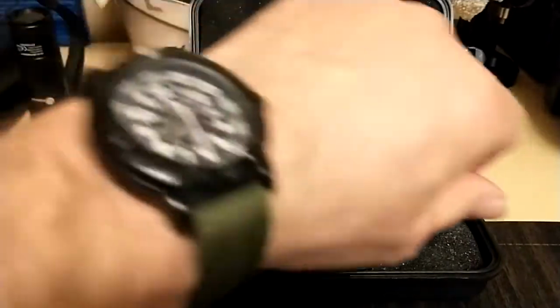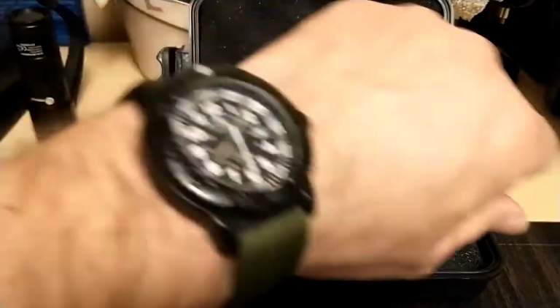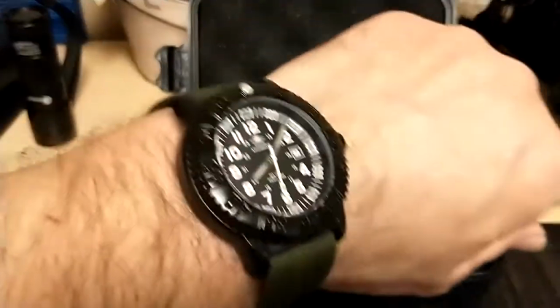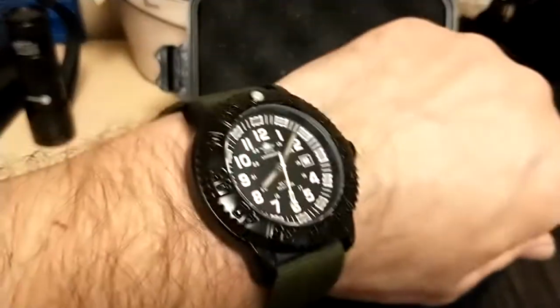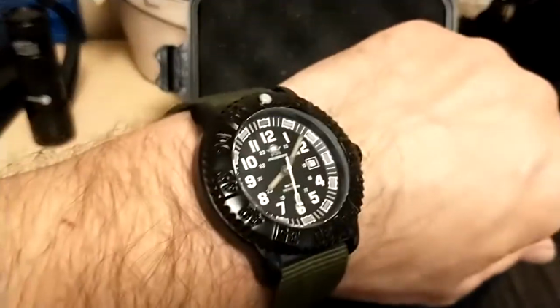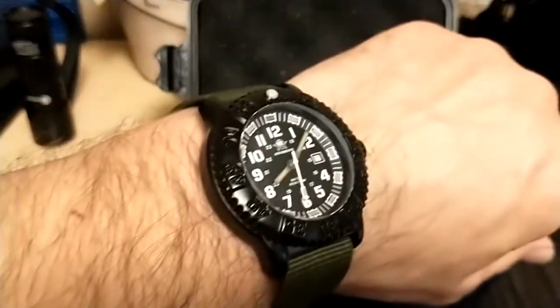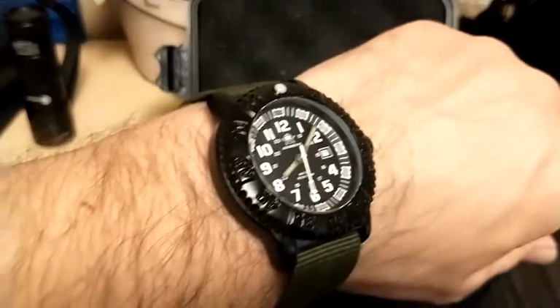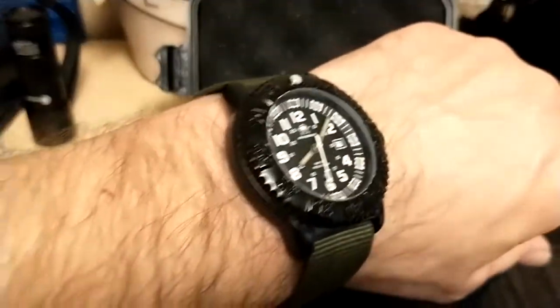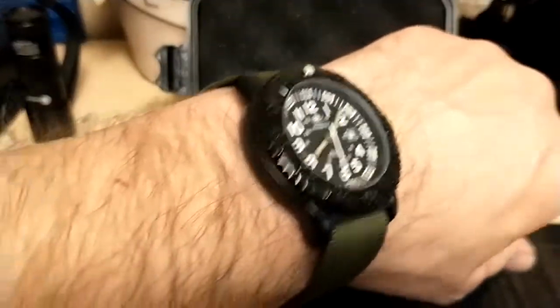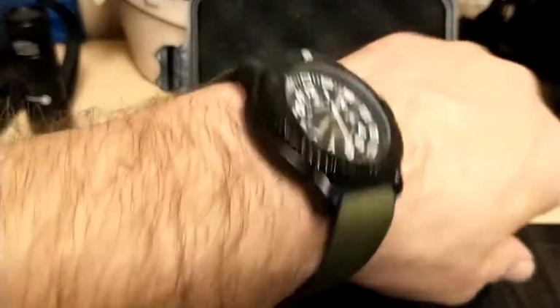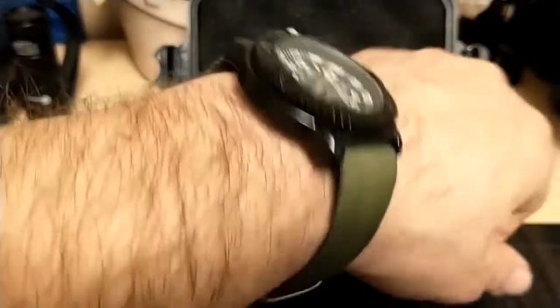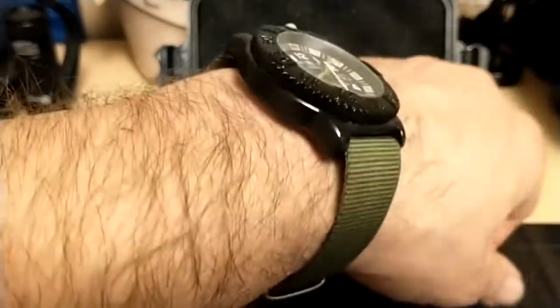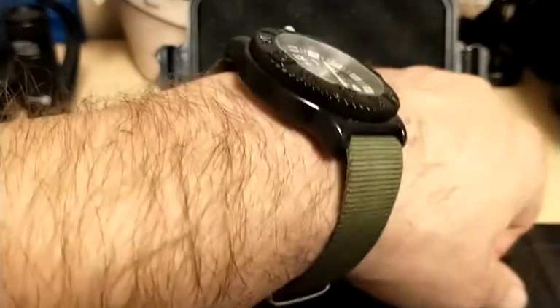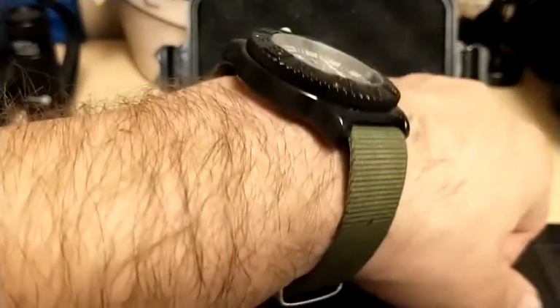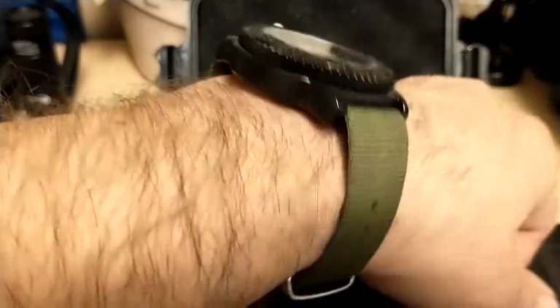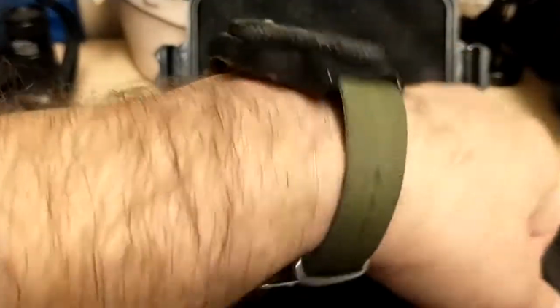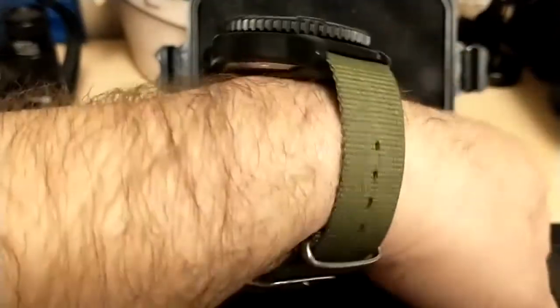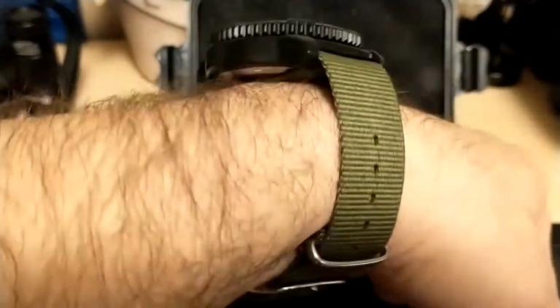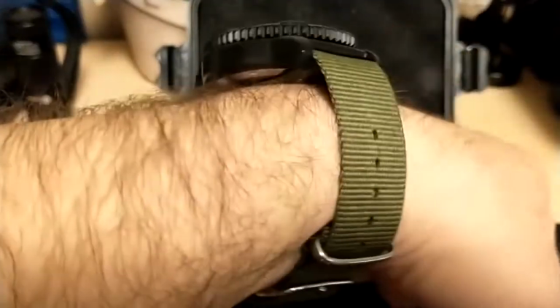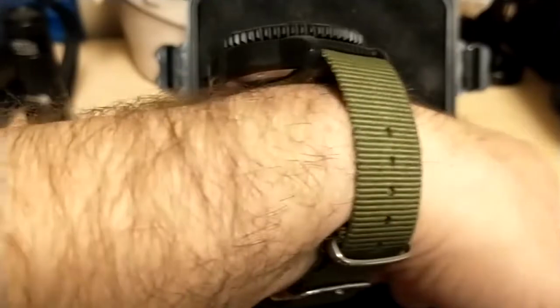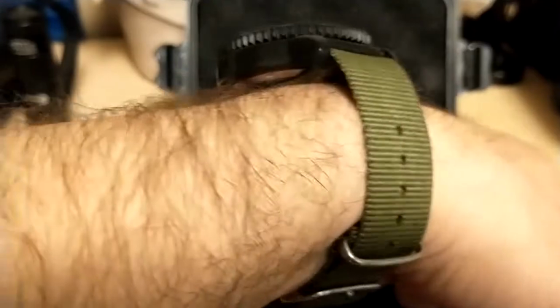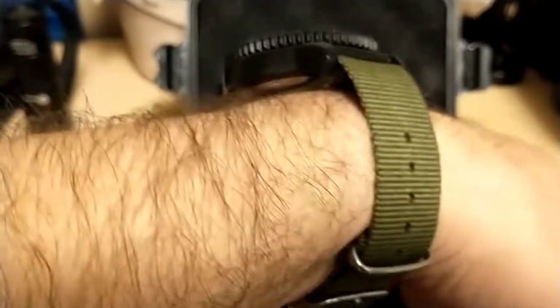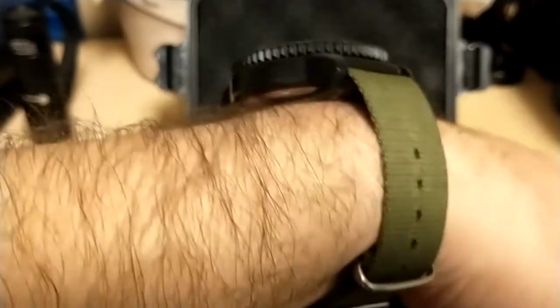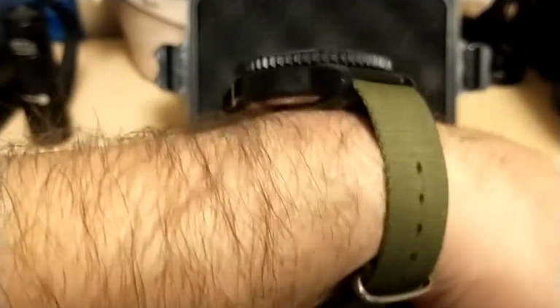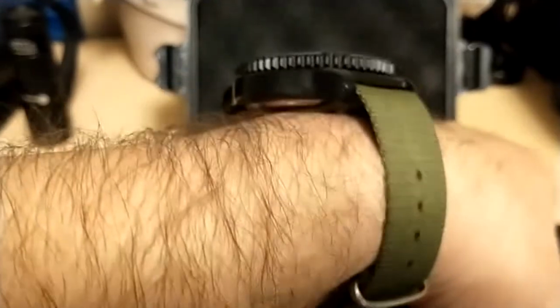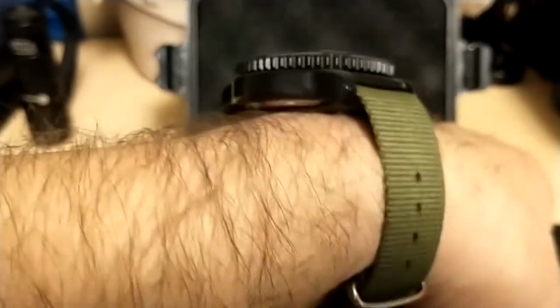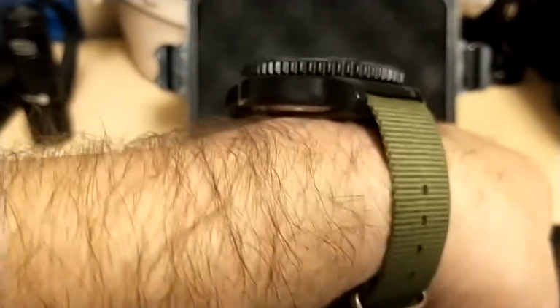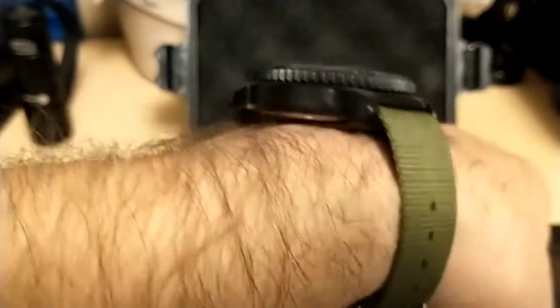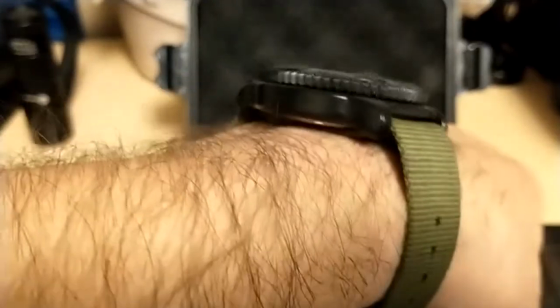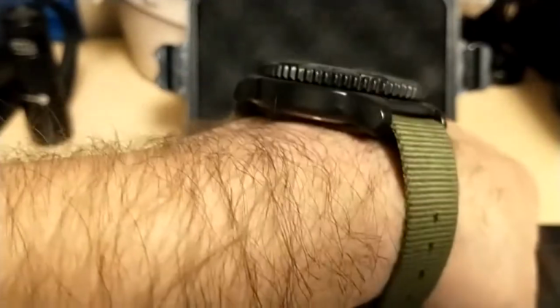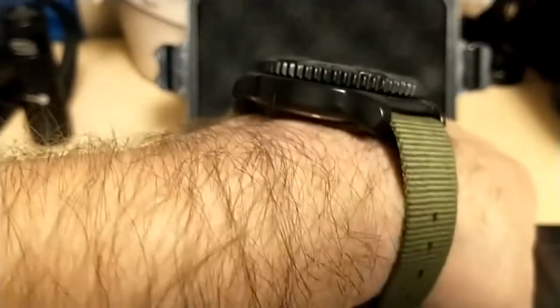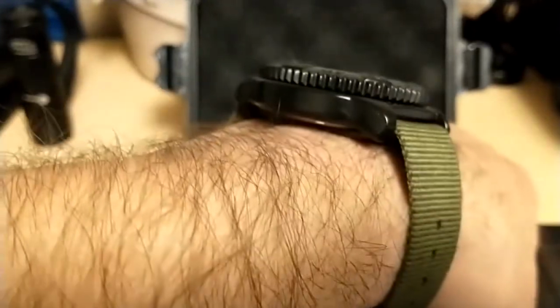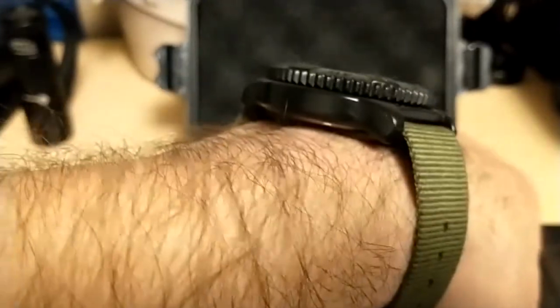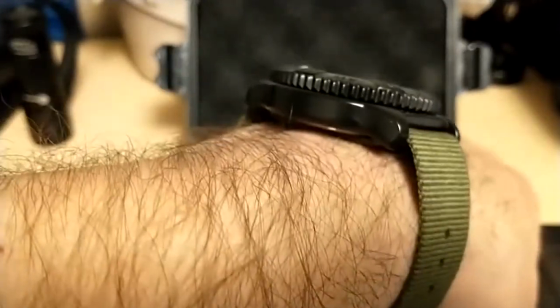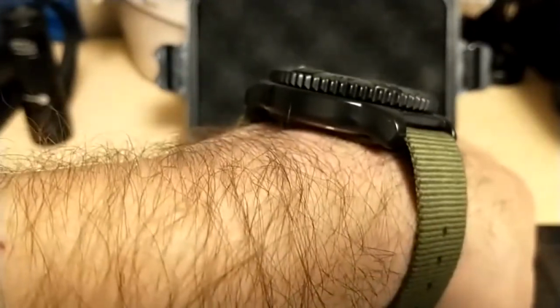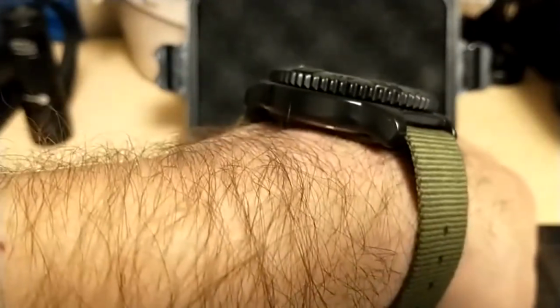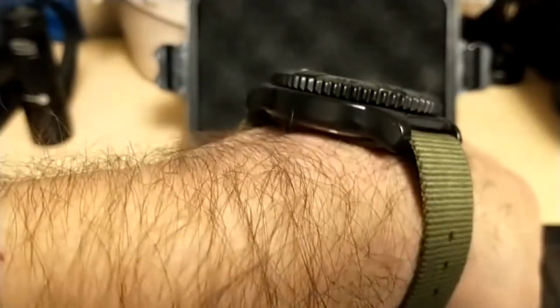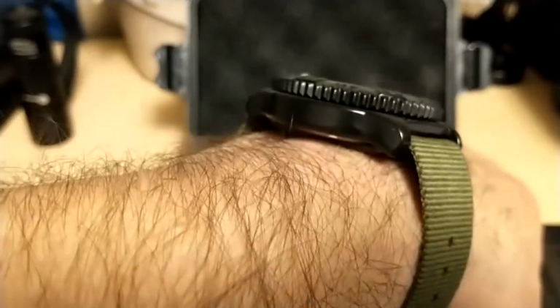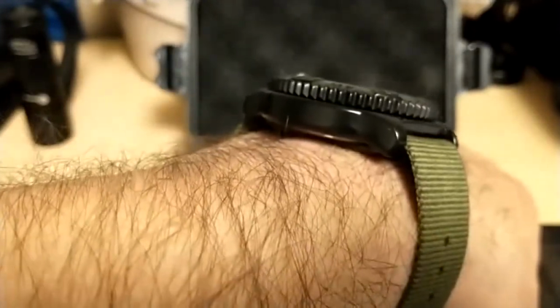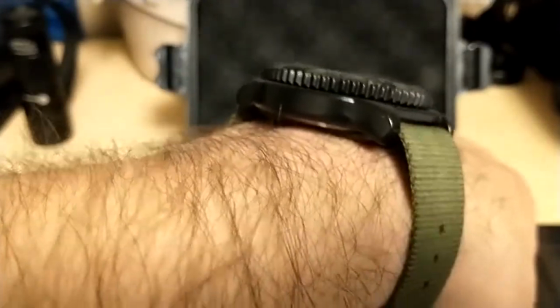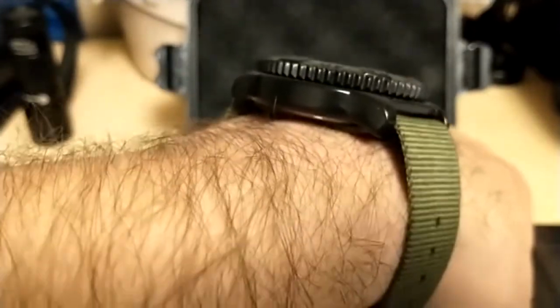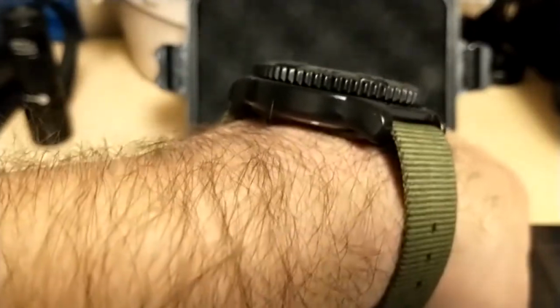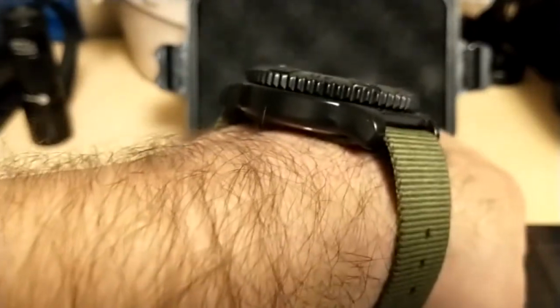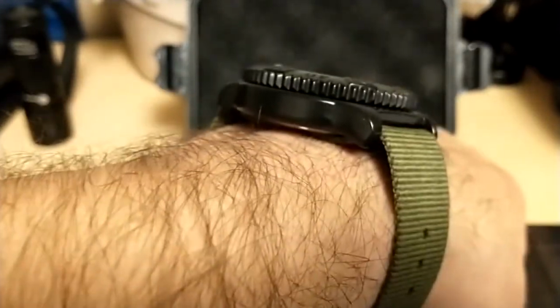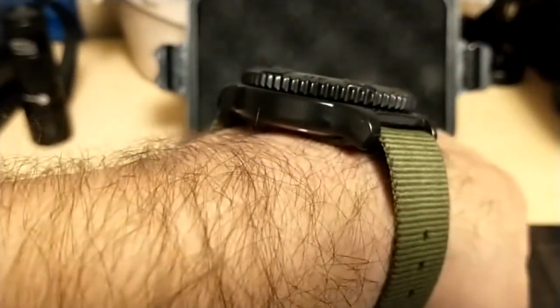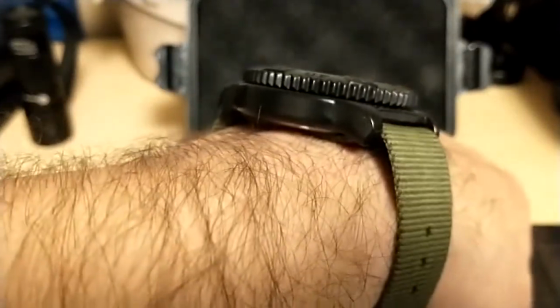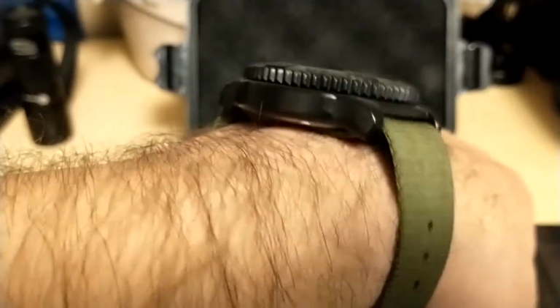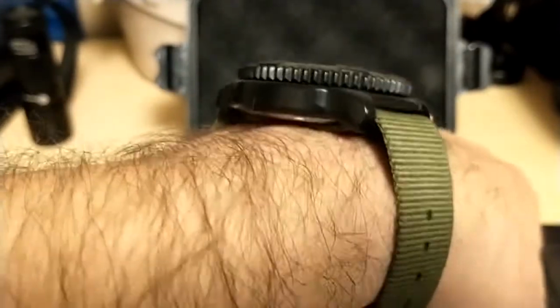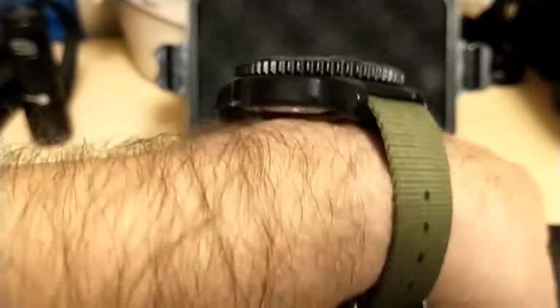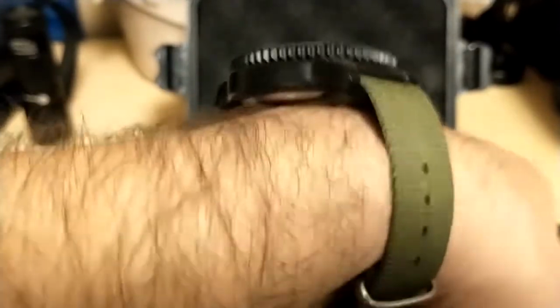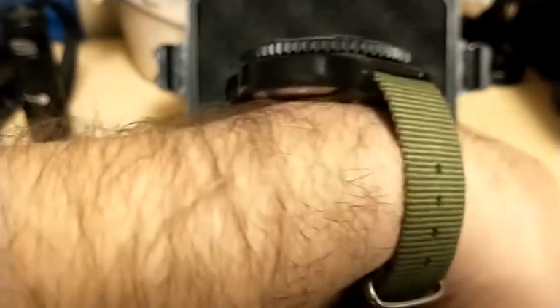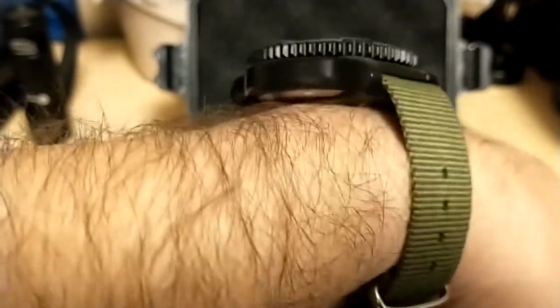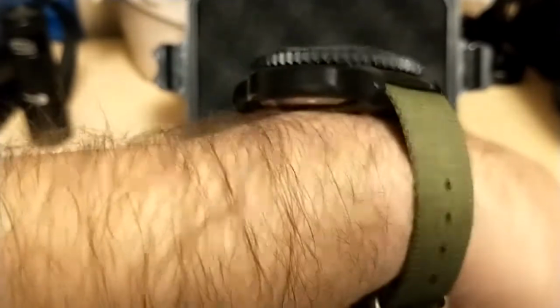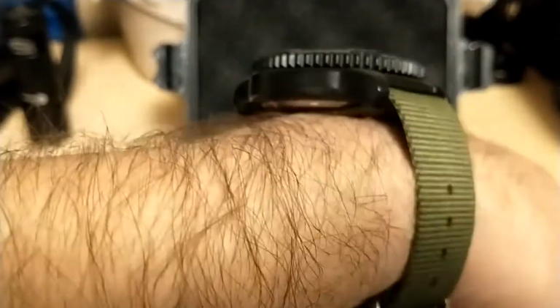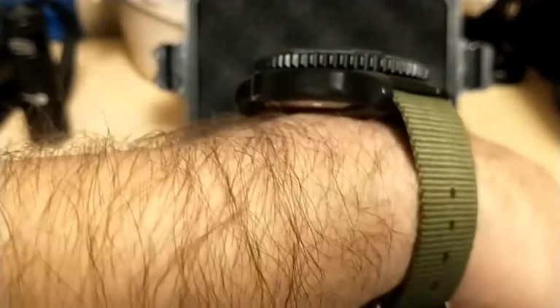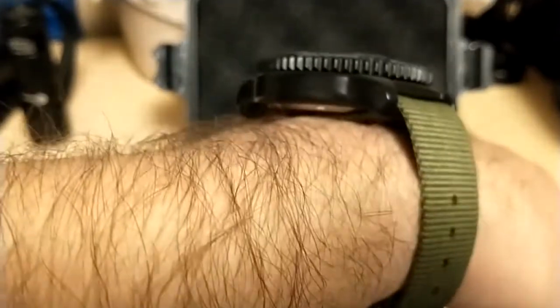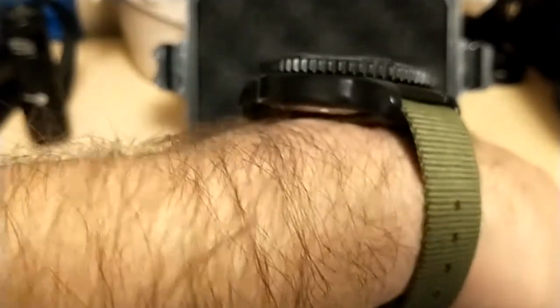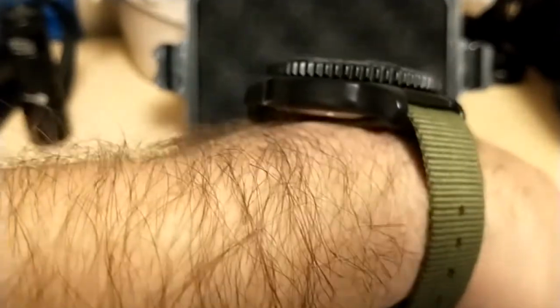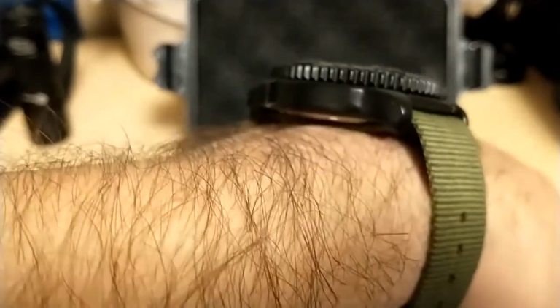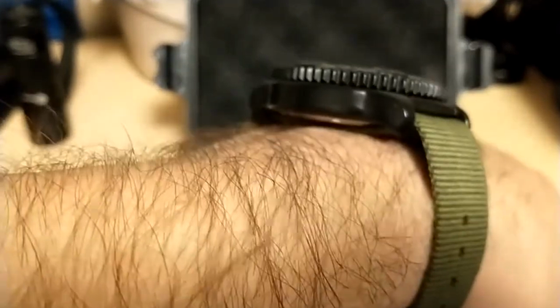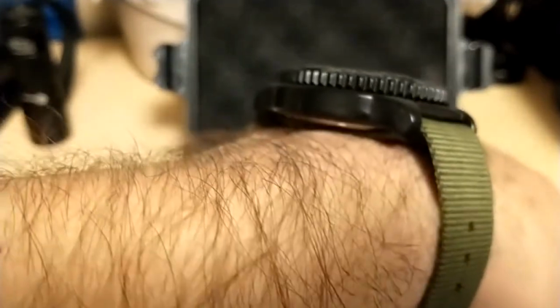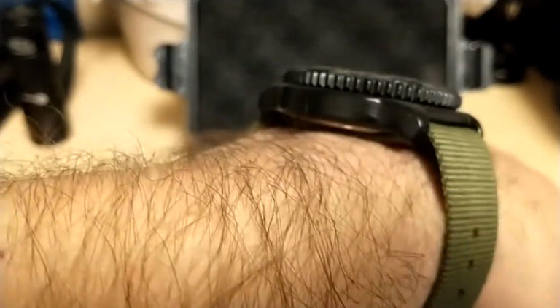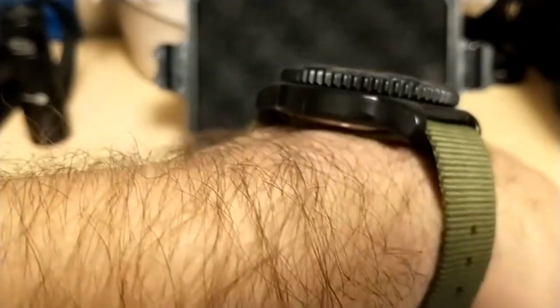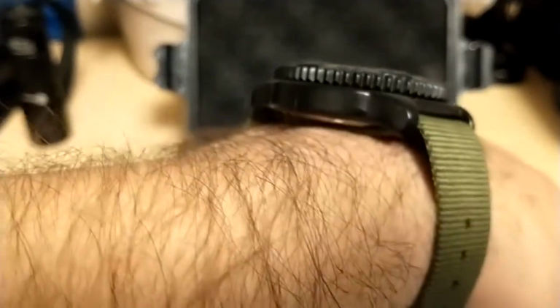Here it is back on a NATO but this time with only one strap underneath the case back. If you wear it this way it doesn't sit nearly as high, and because of that little lip next to the spring bars the watch isn't going anywhere — so you can wear it this way on a NATO and keep the height a little bit lower.